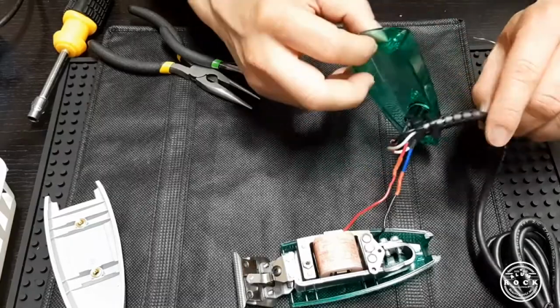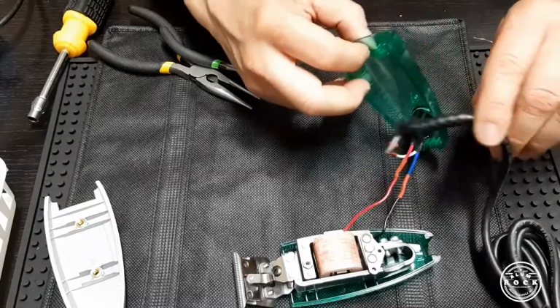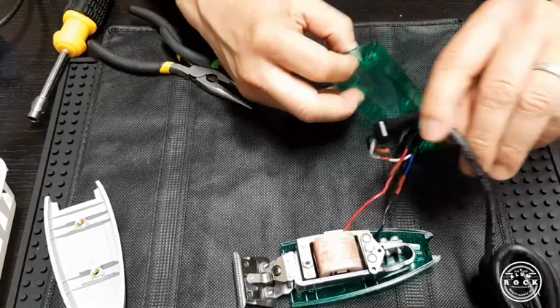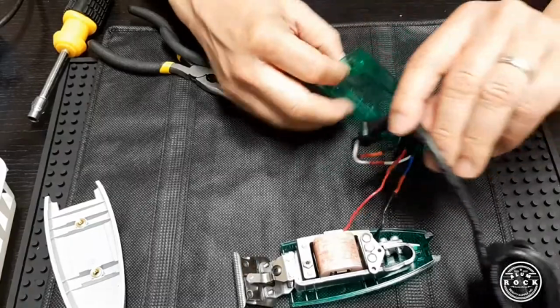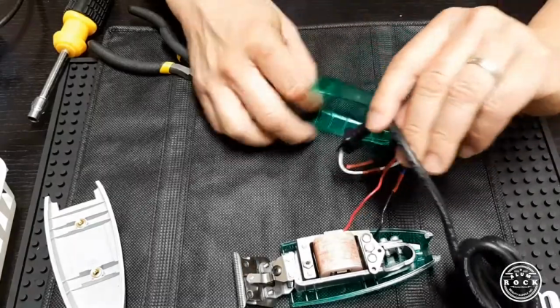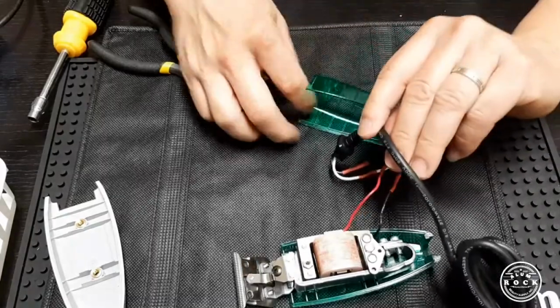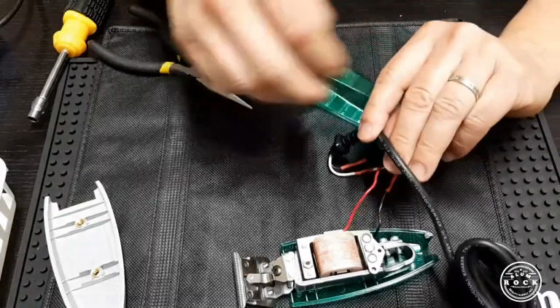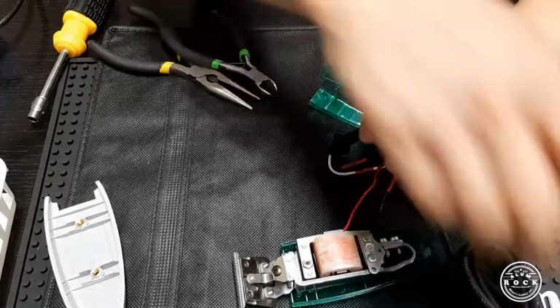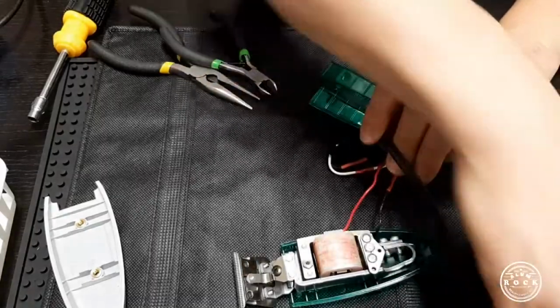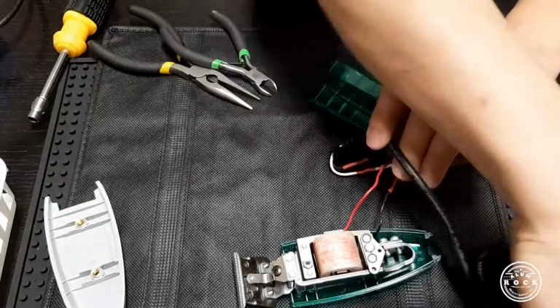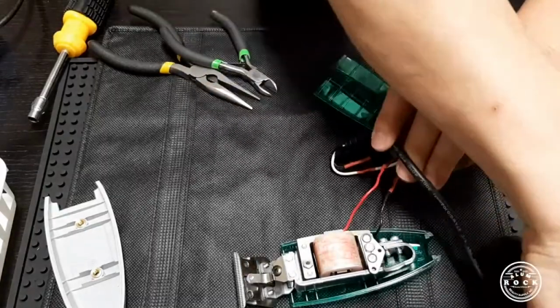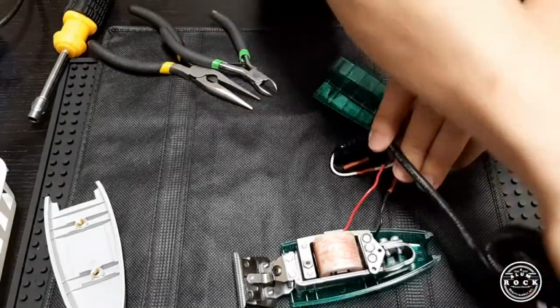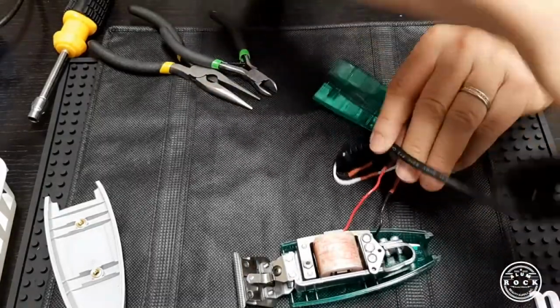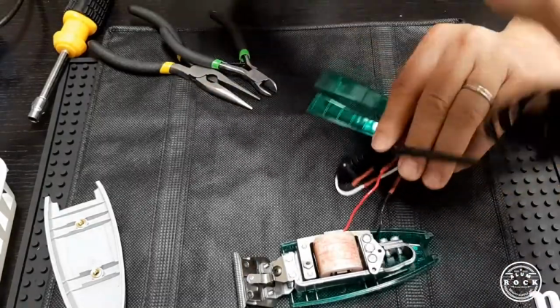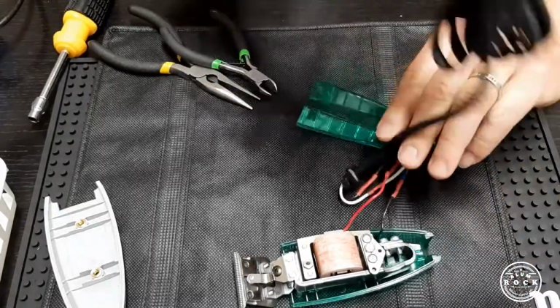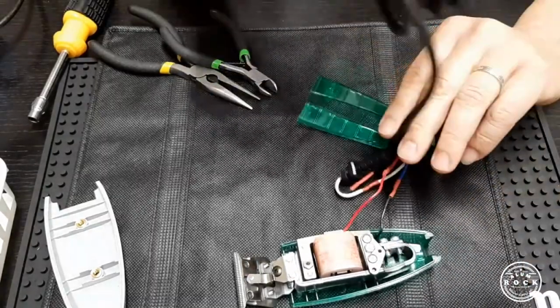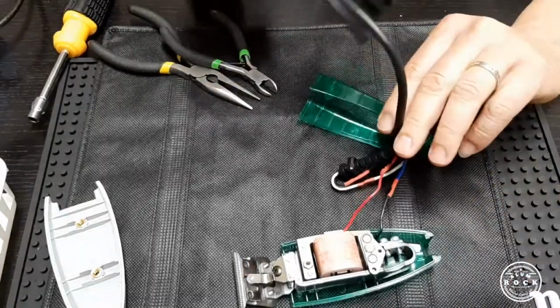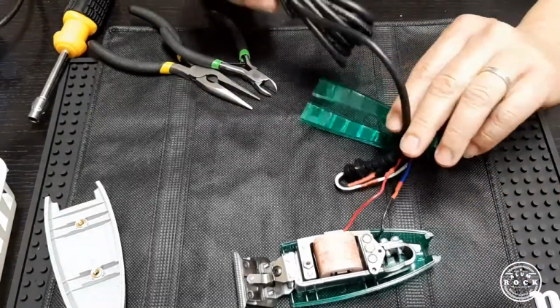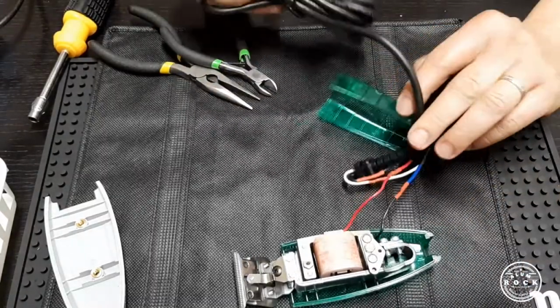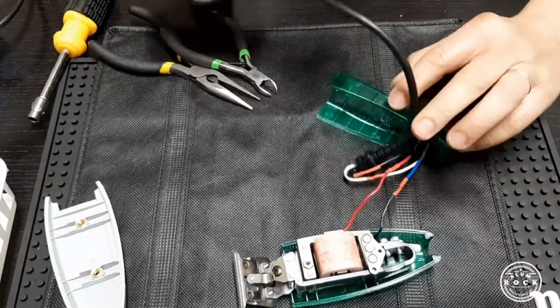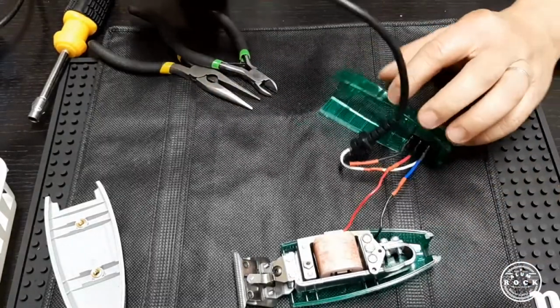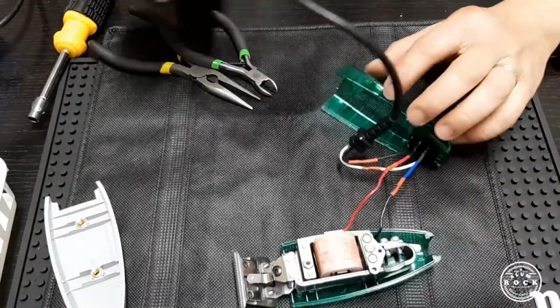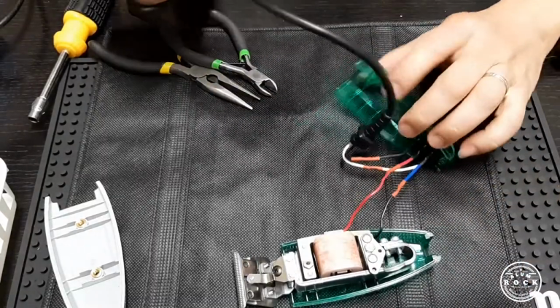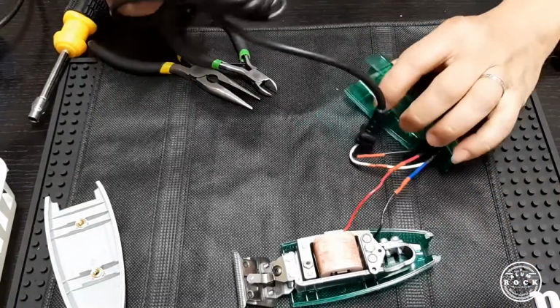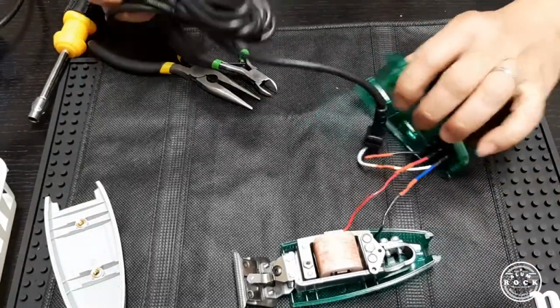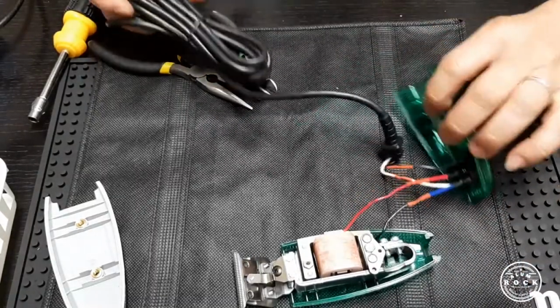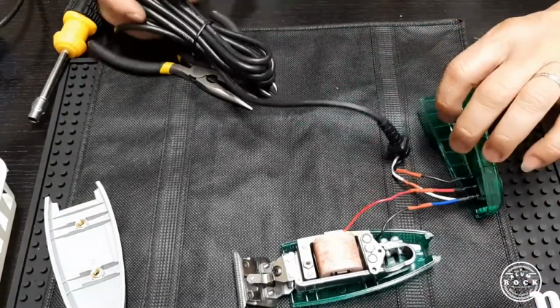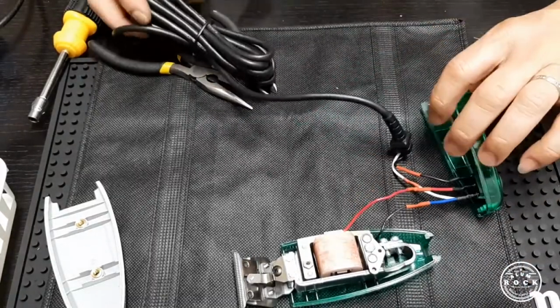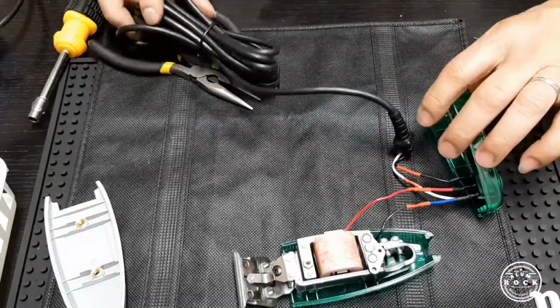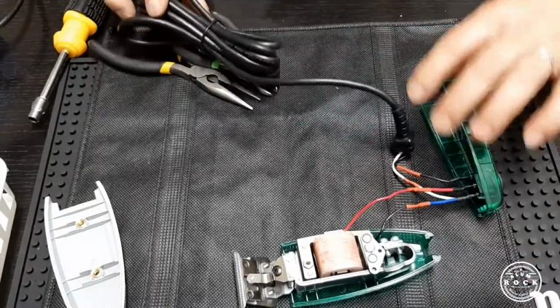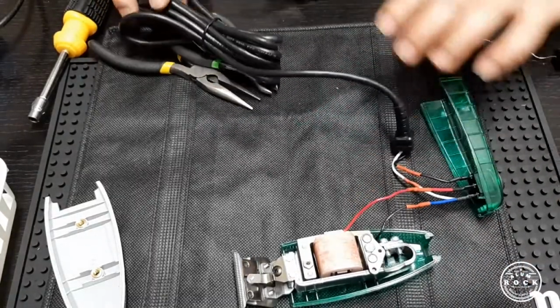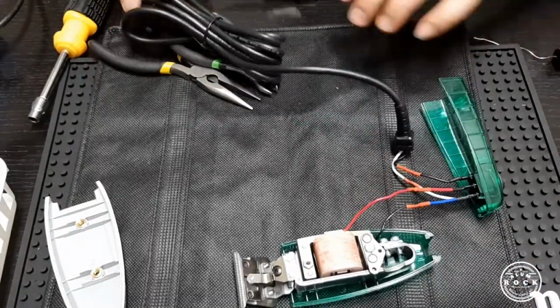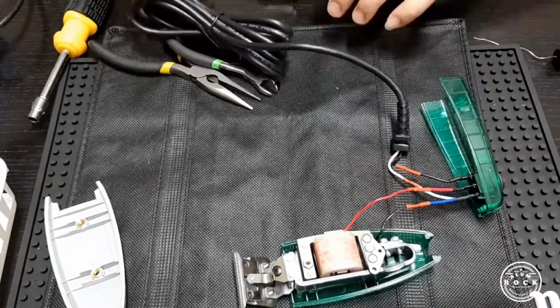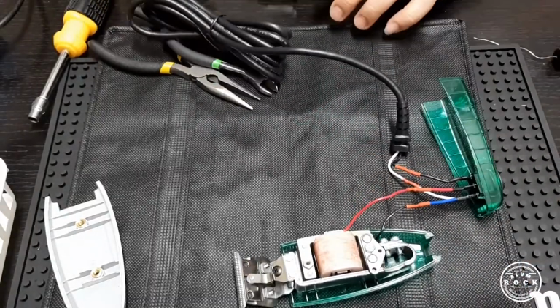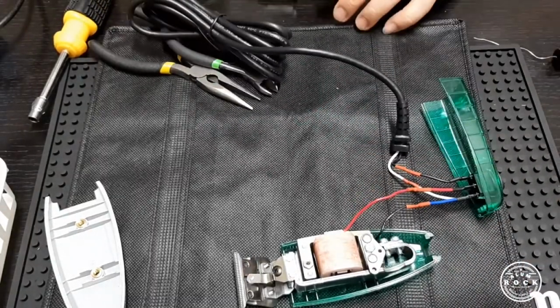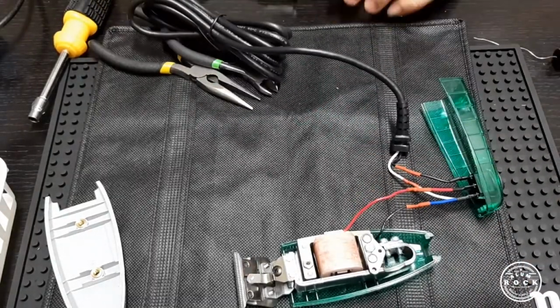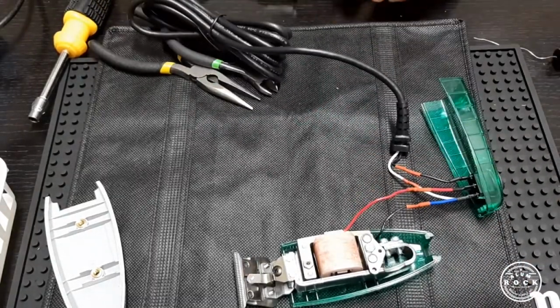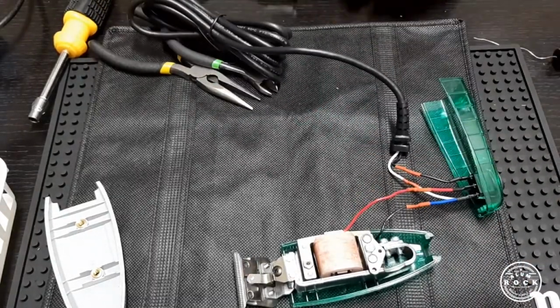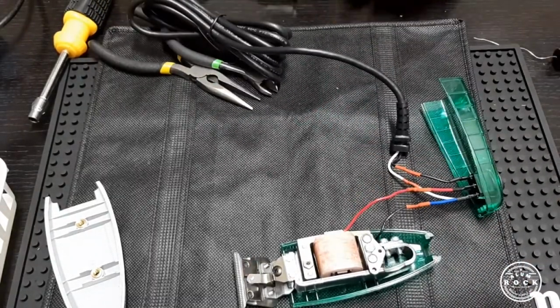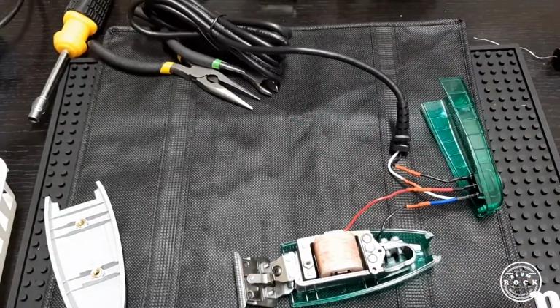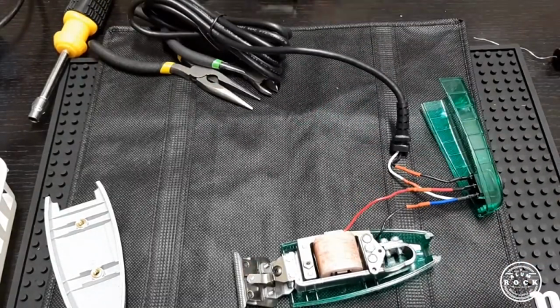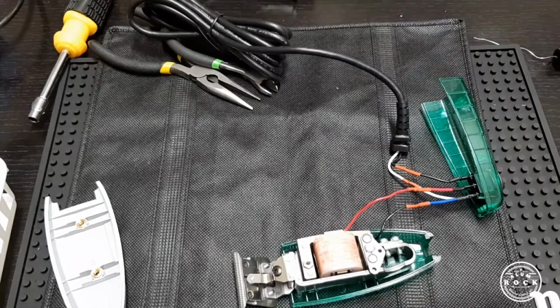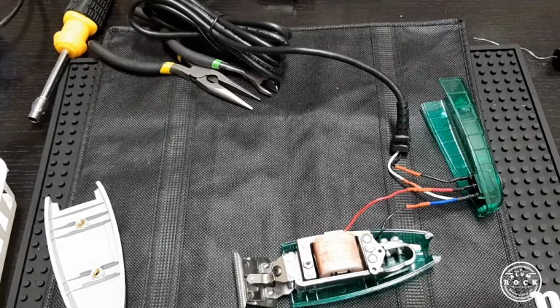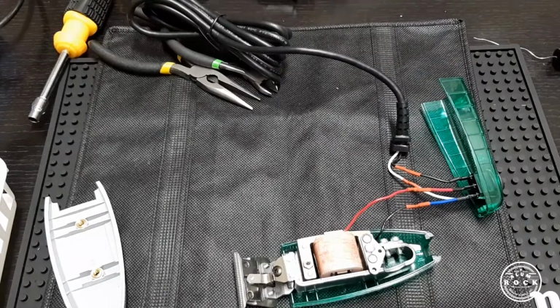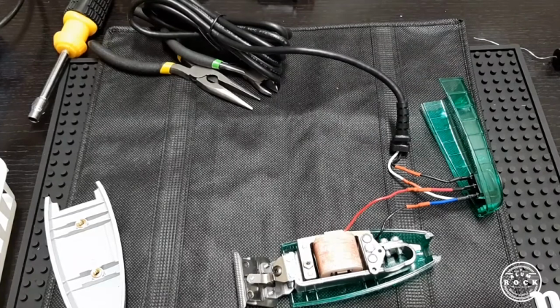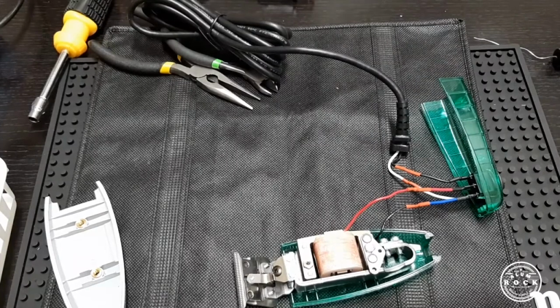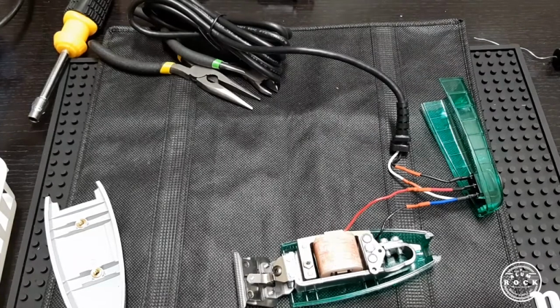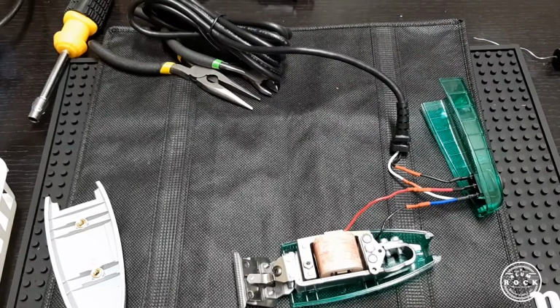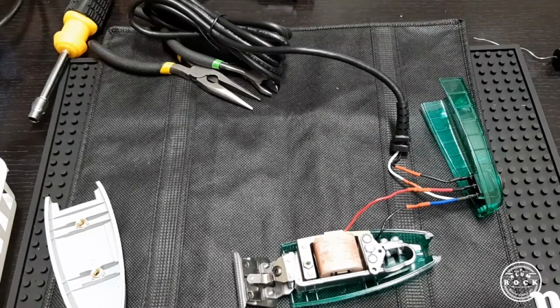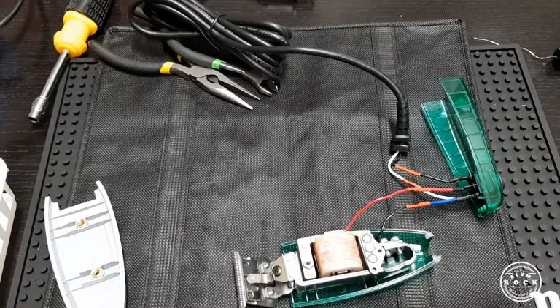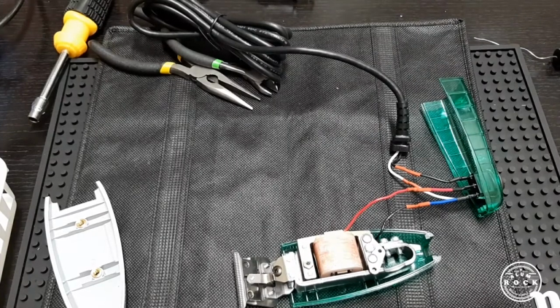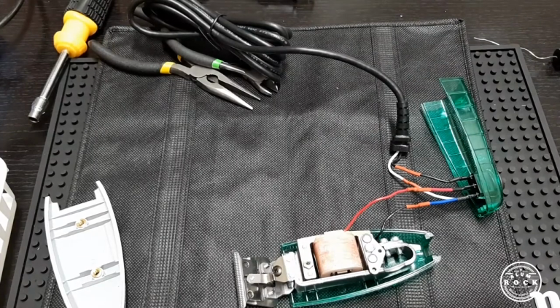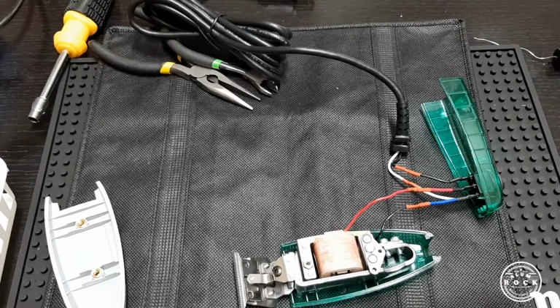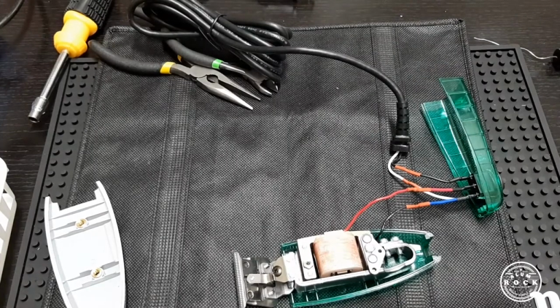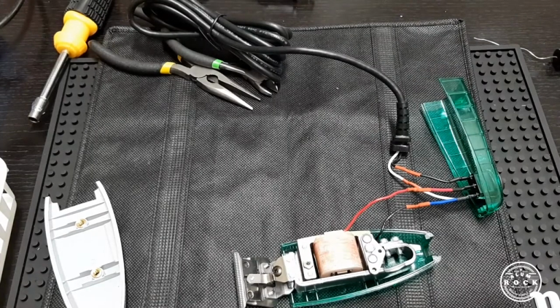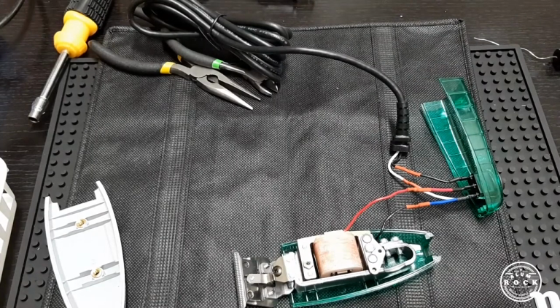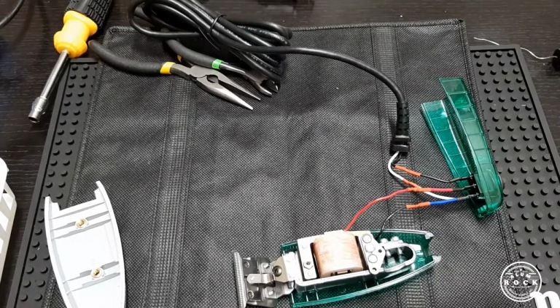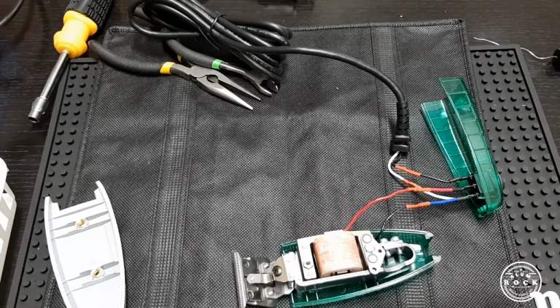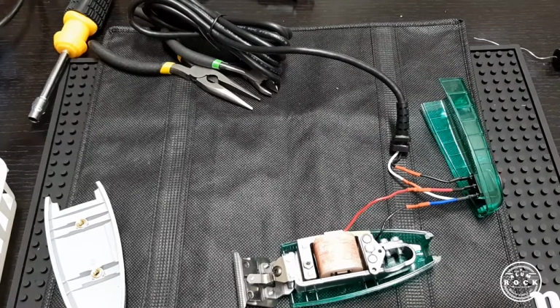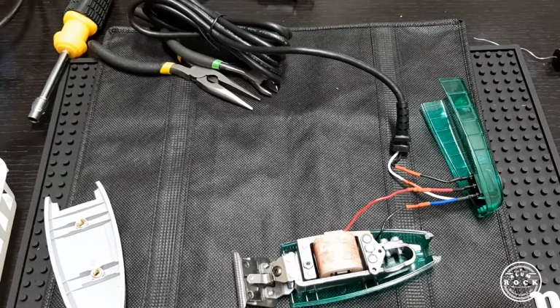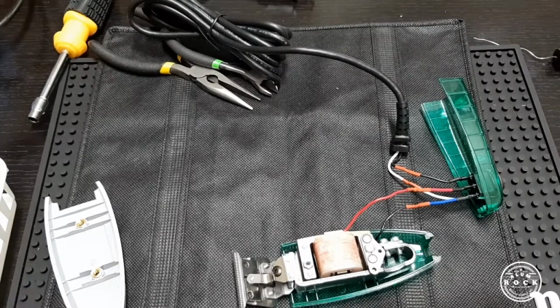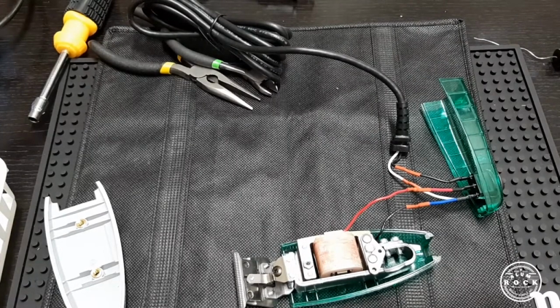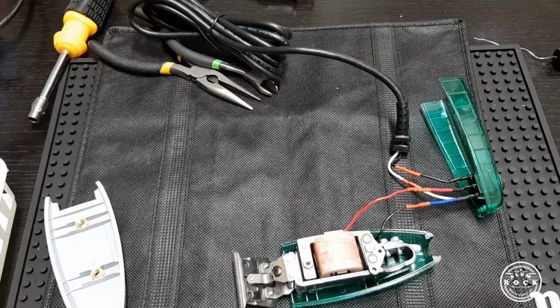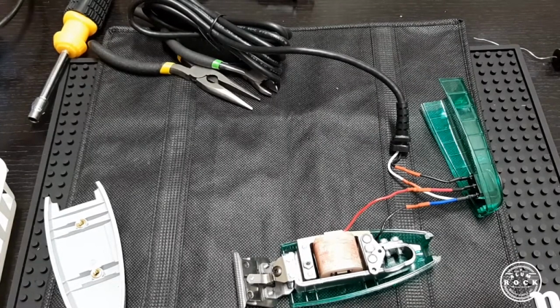Alright, I think that's it. We are going to plug it in and we will see if it works before we put everything together.